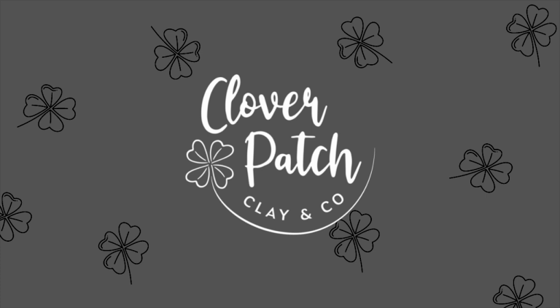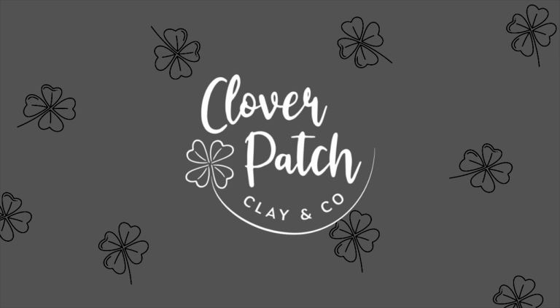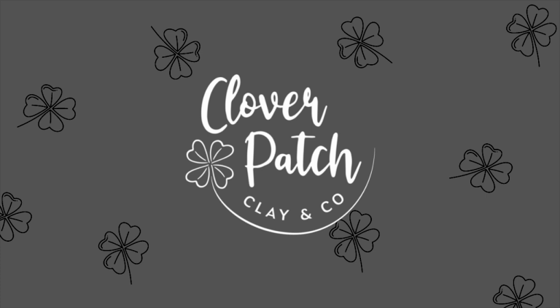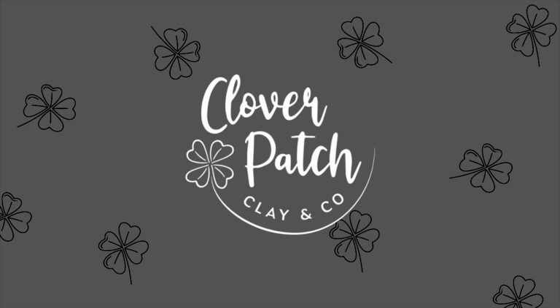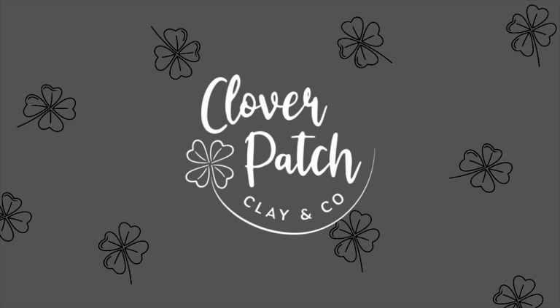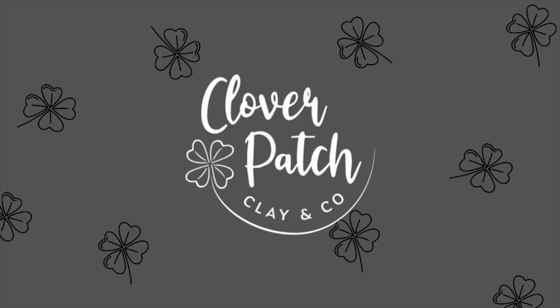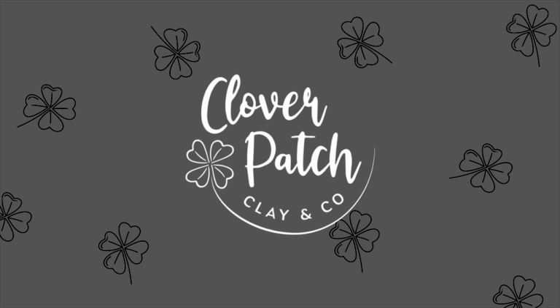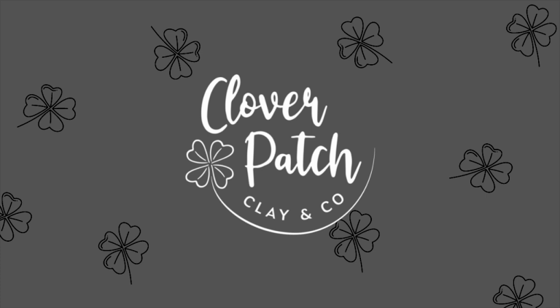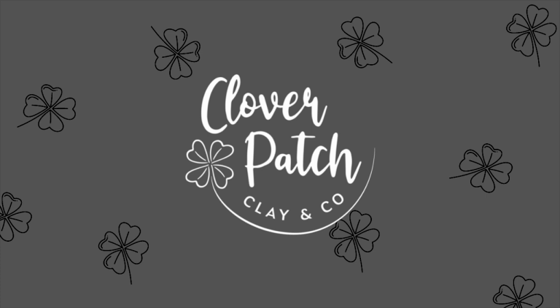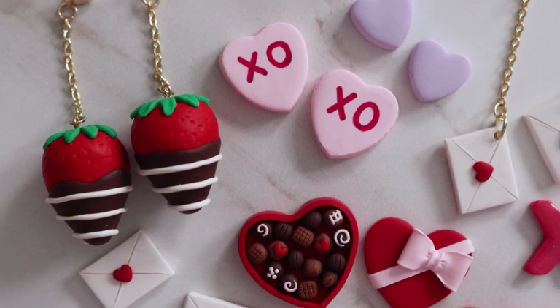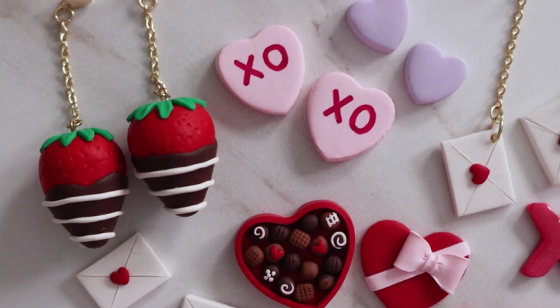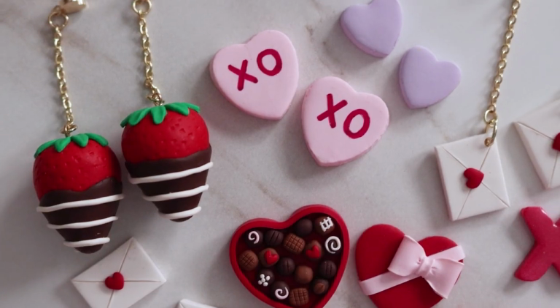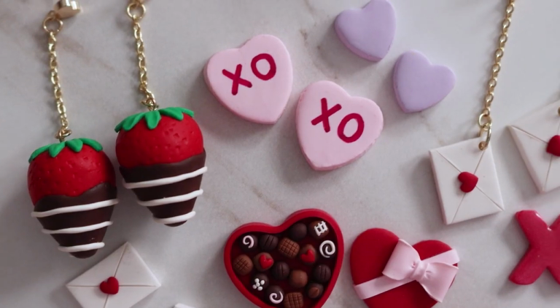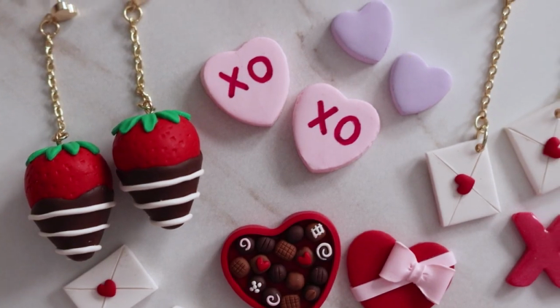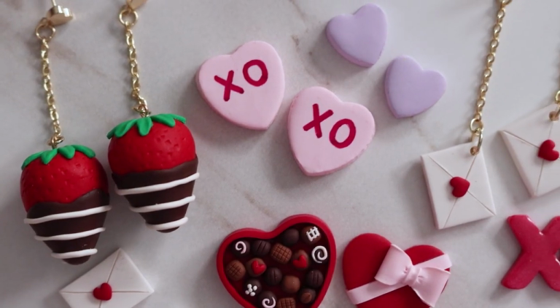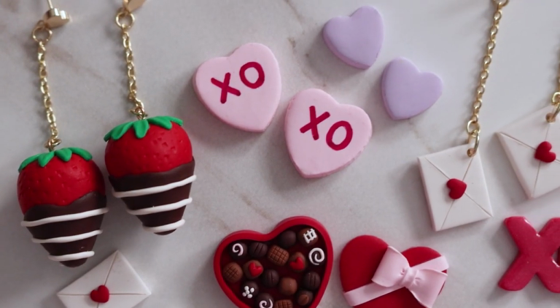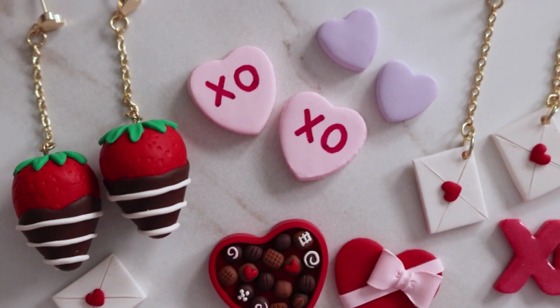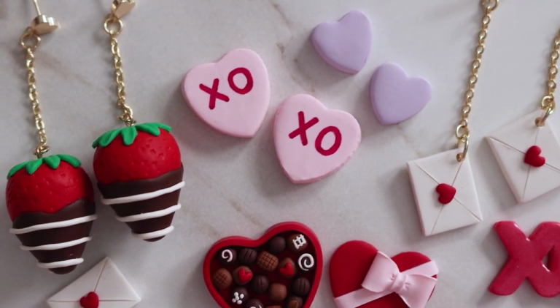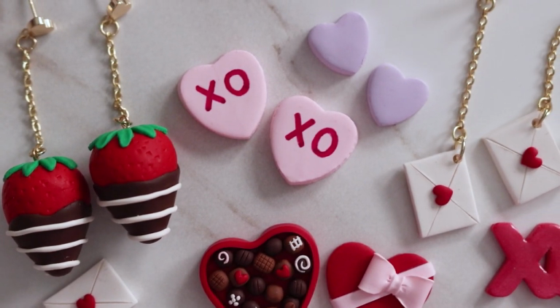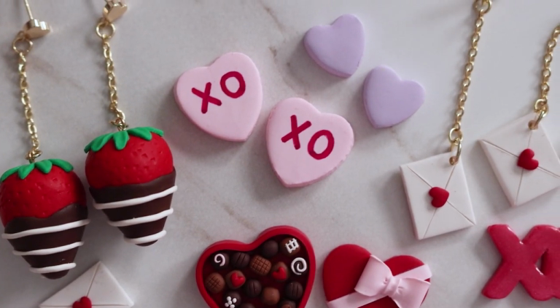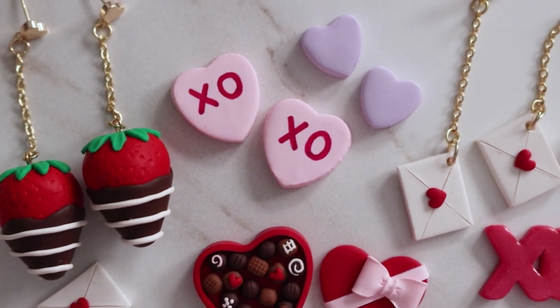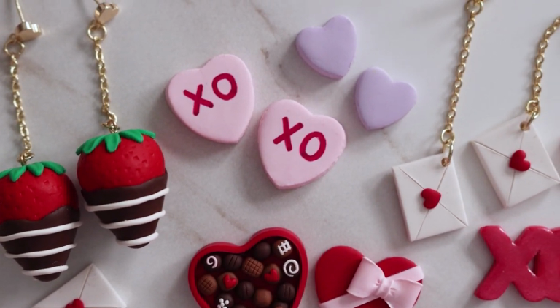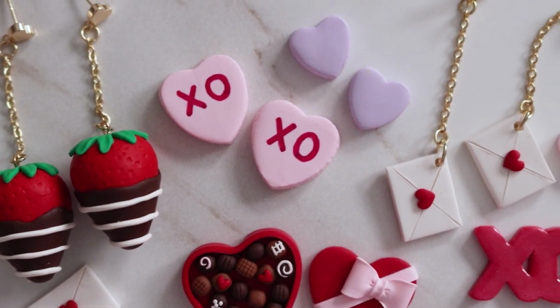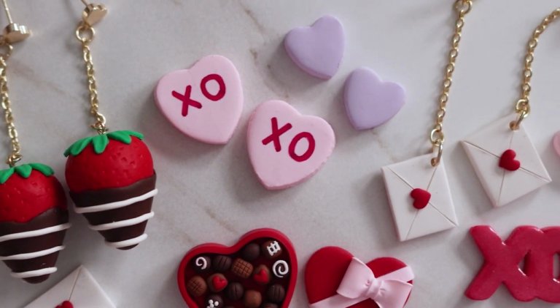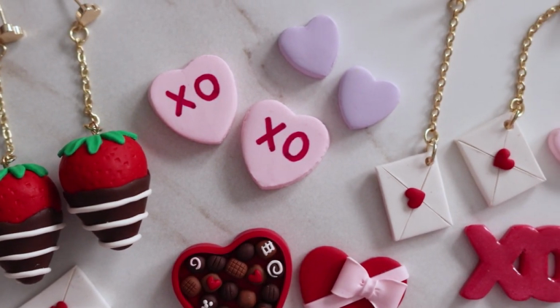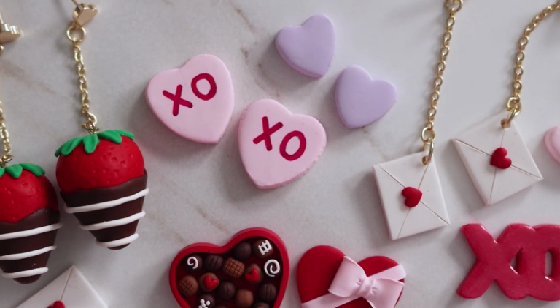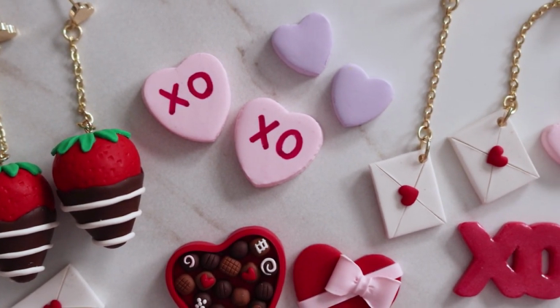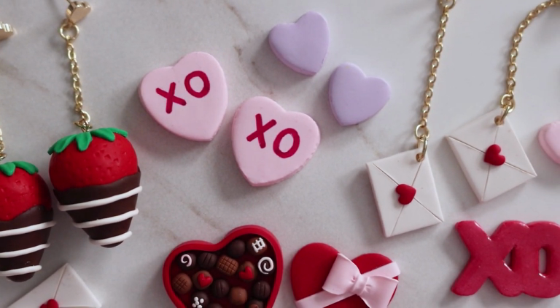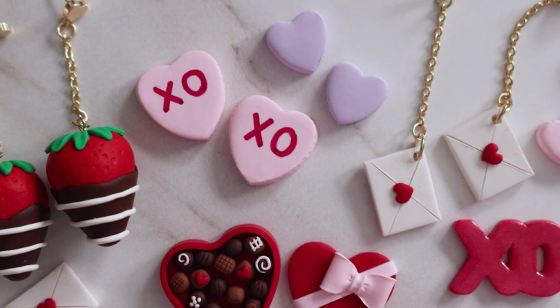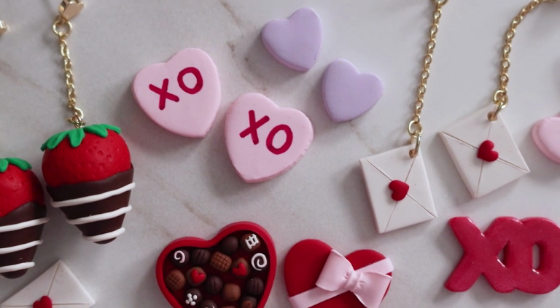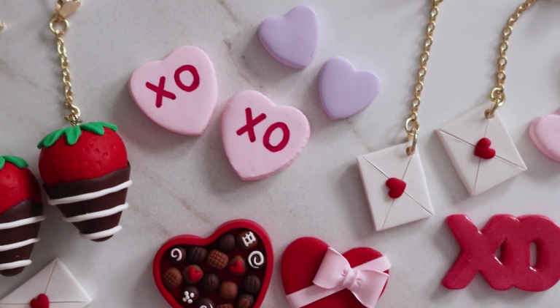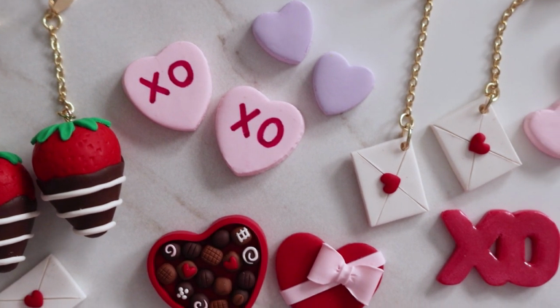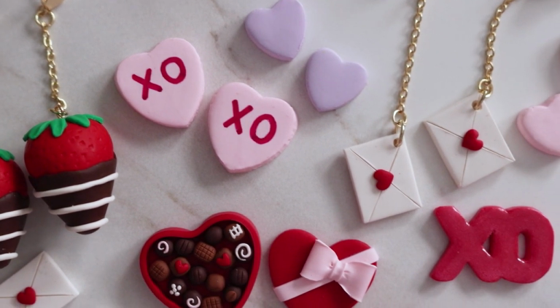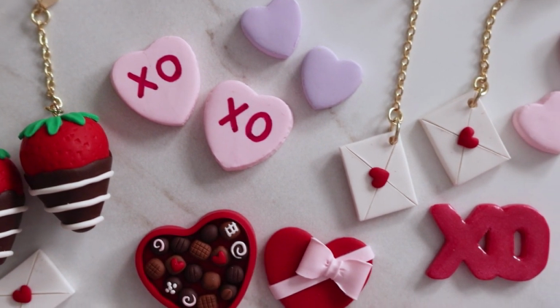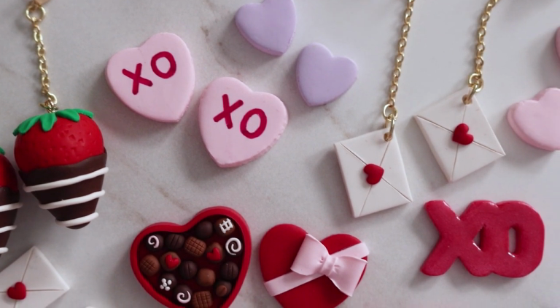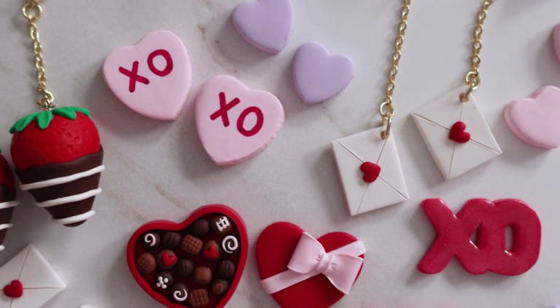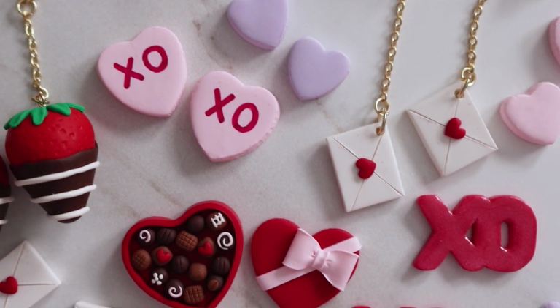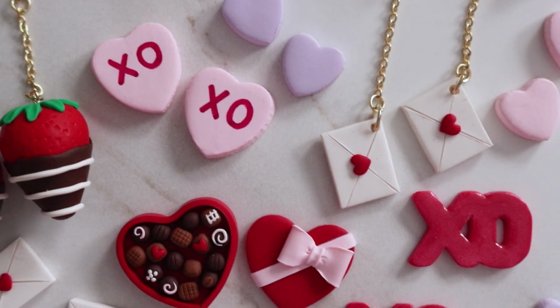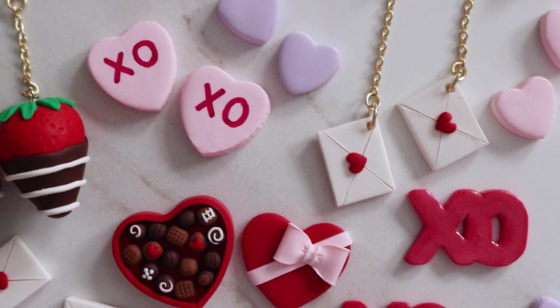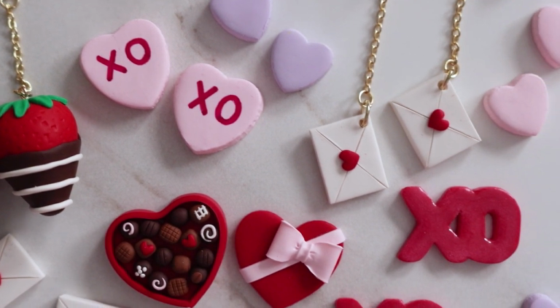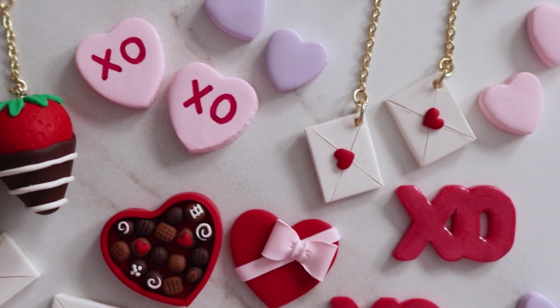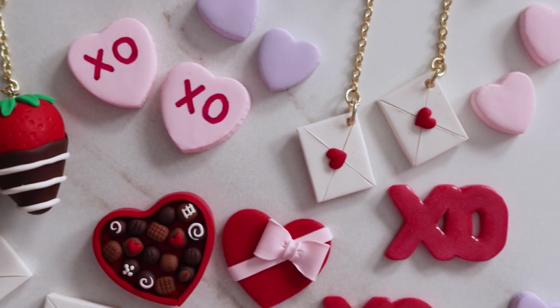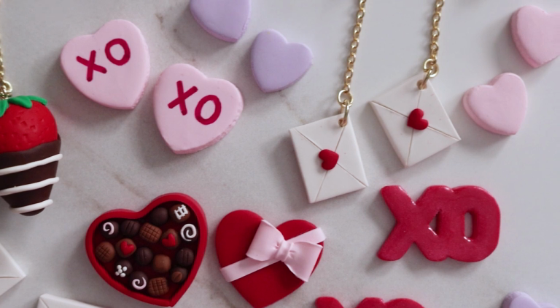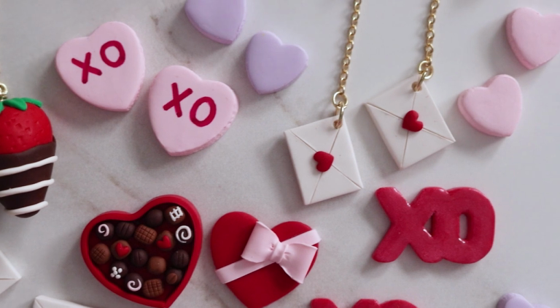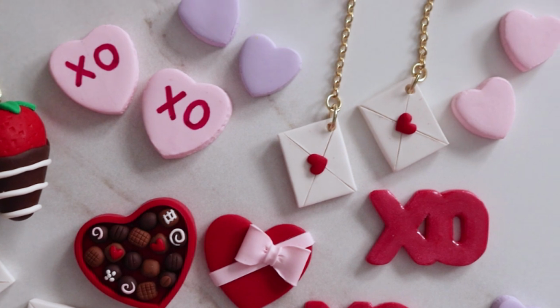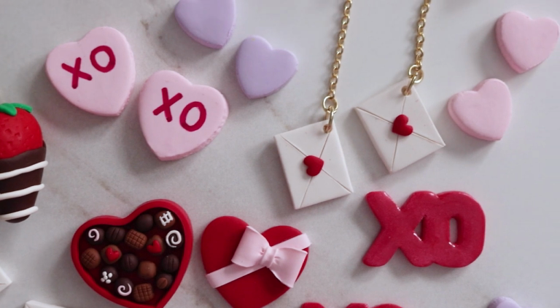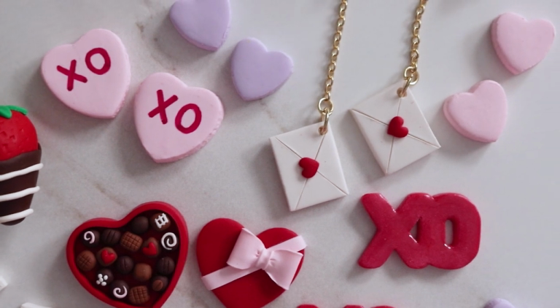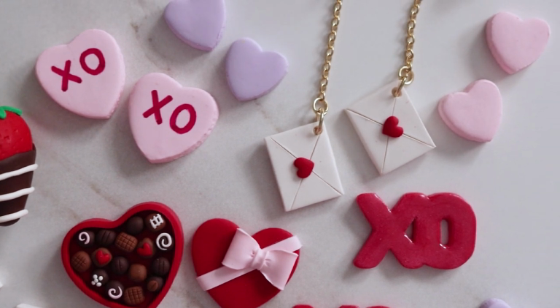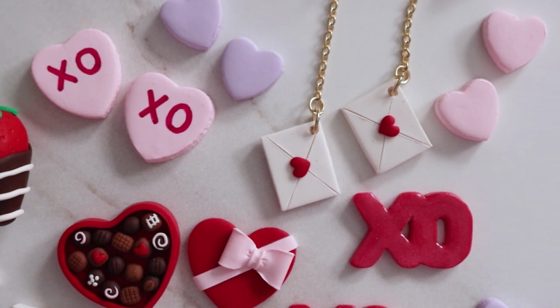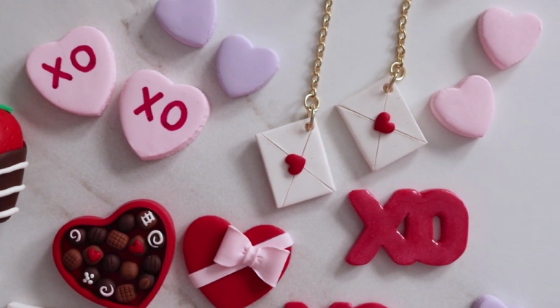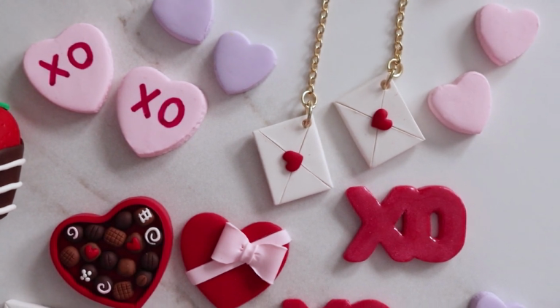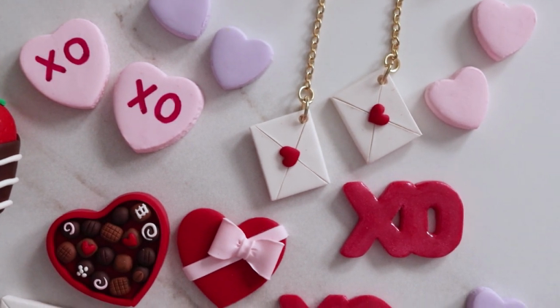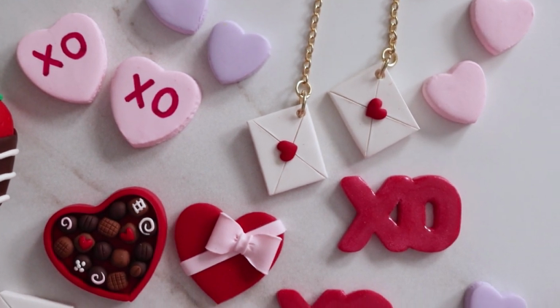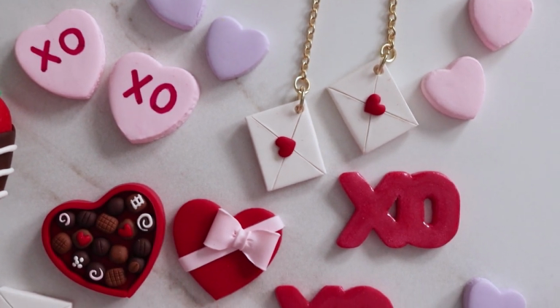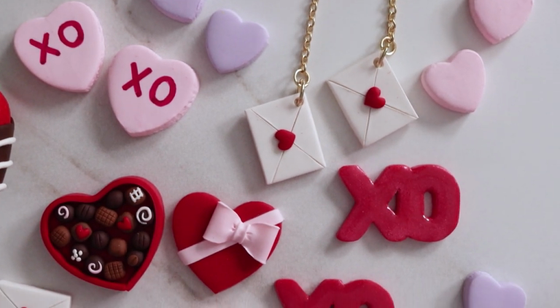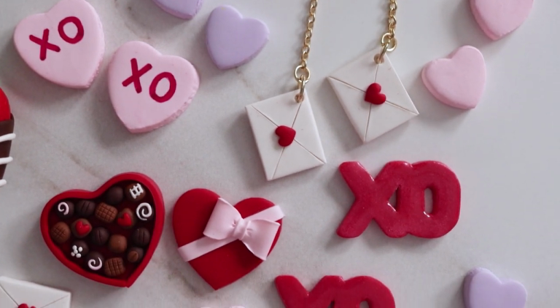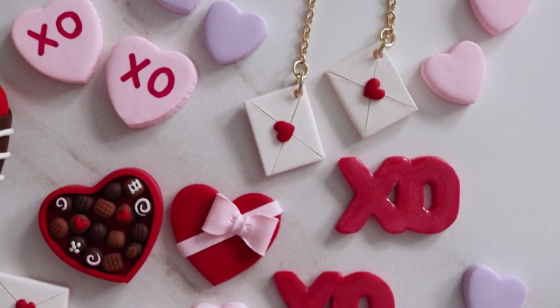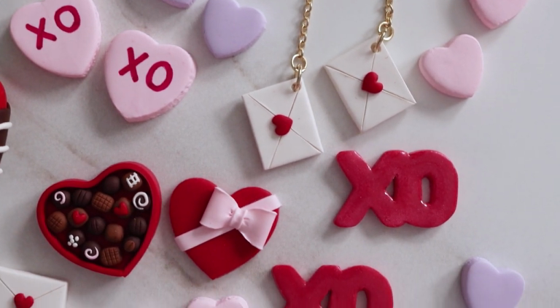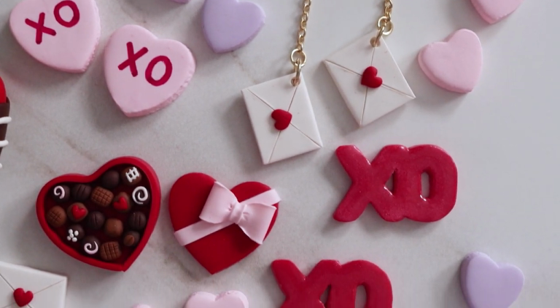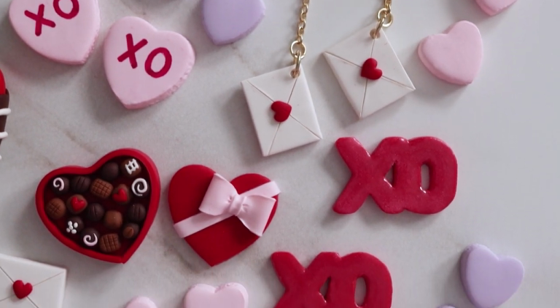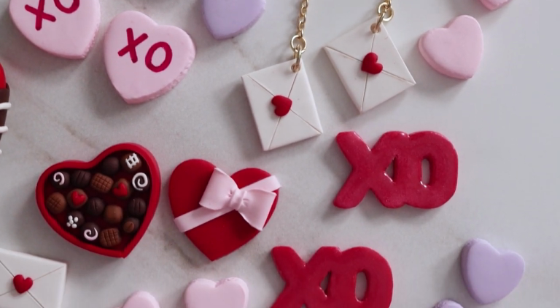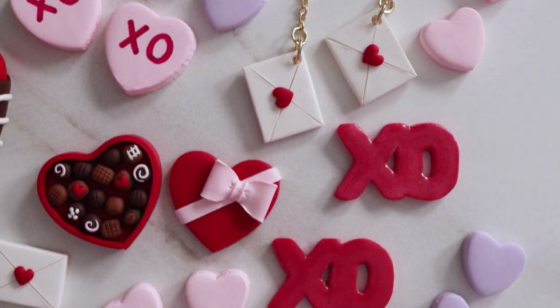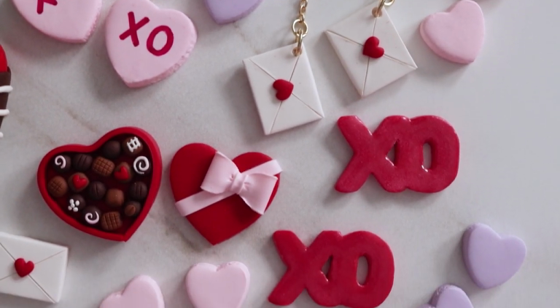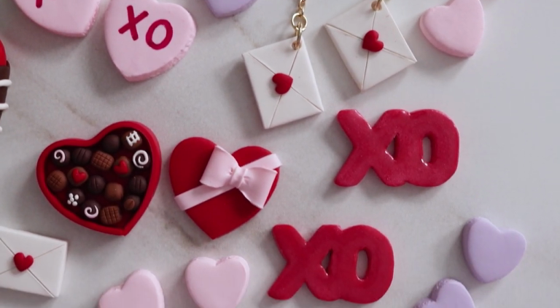Hey guys, welcome back to our channel. In today's video, I'm going to be showing you how I made these Valentine's Day earrings.